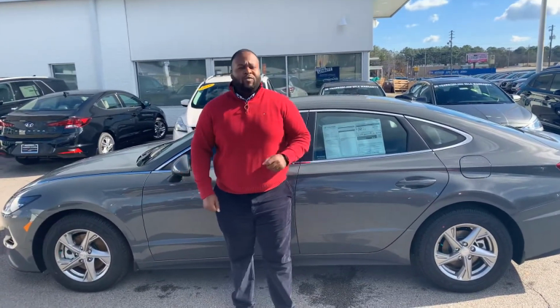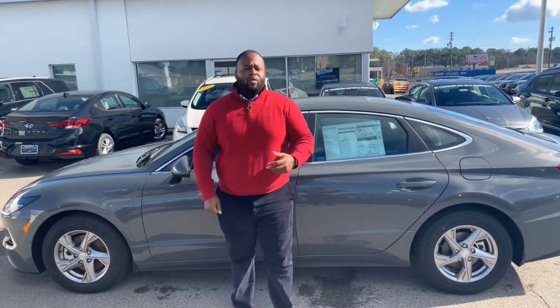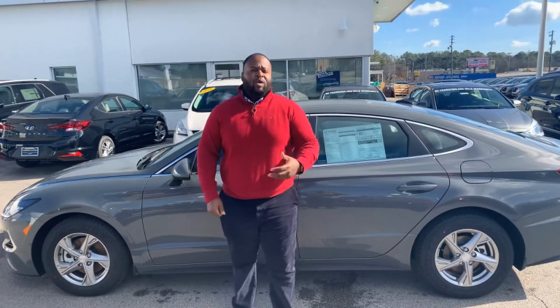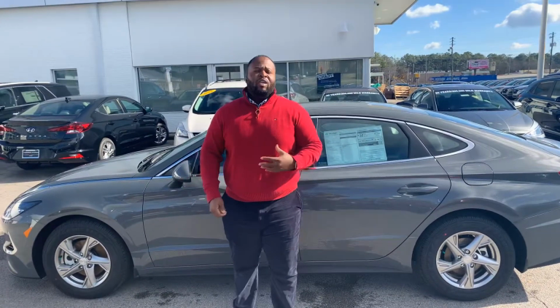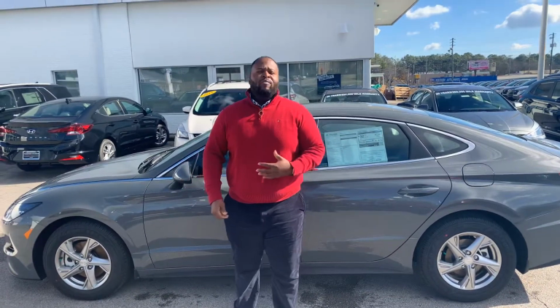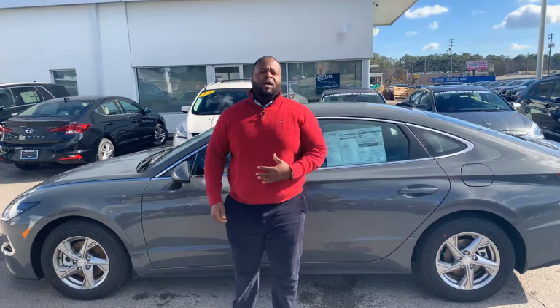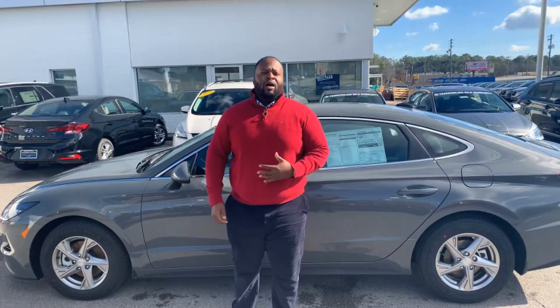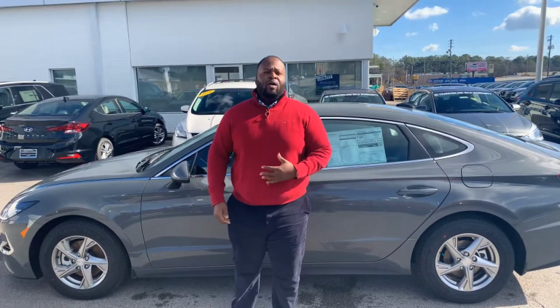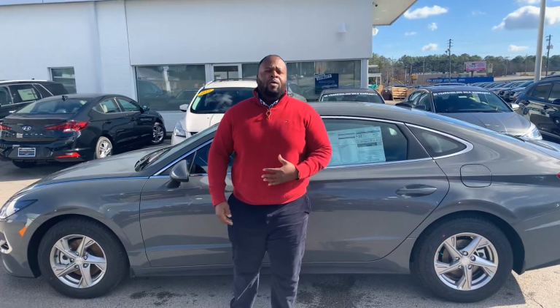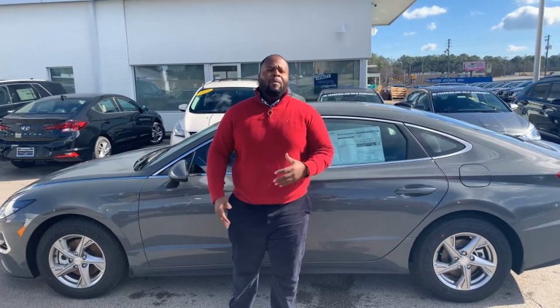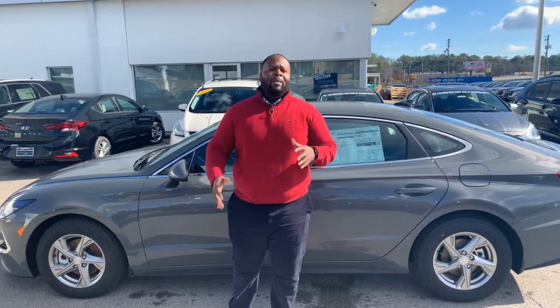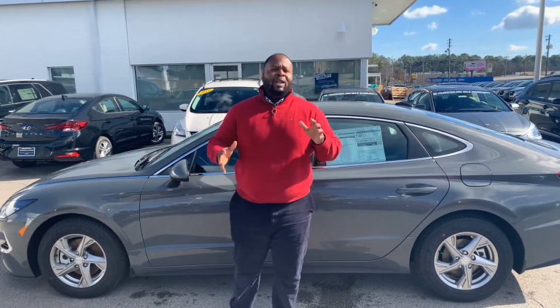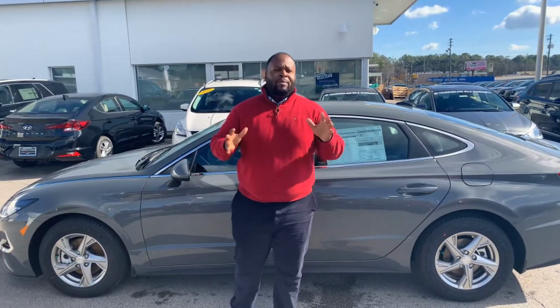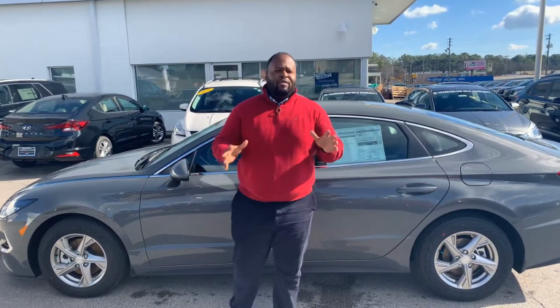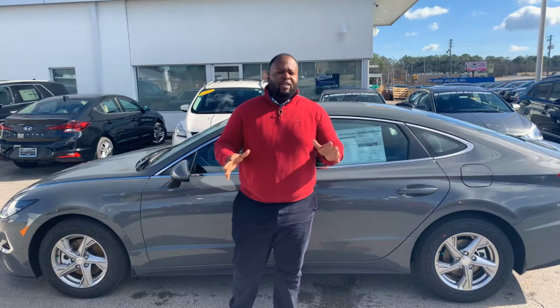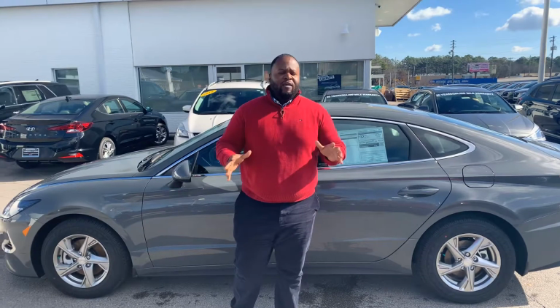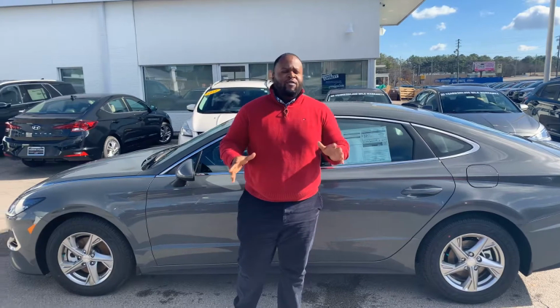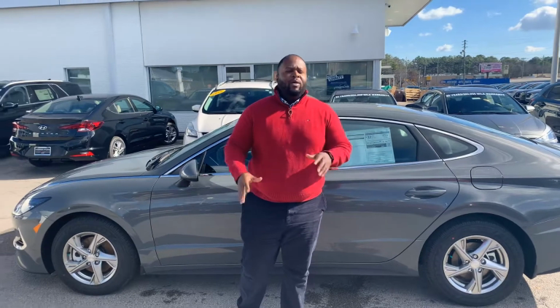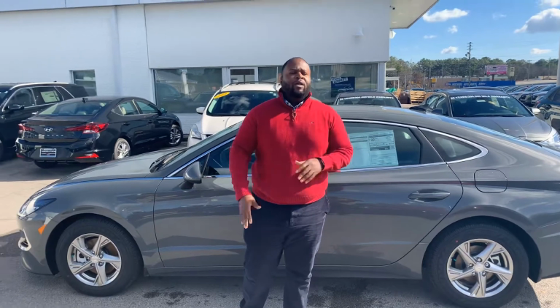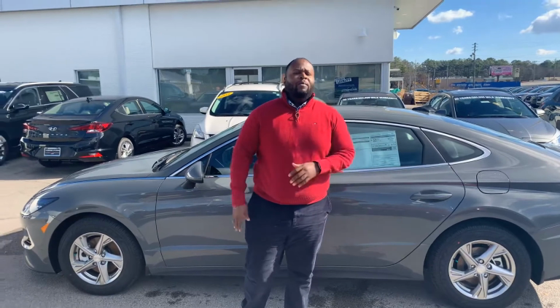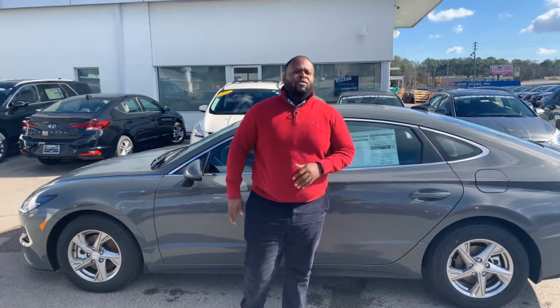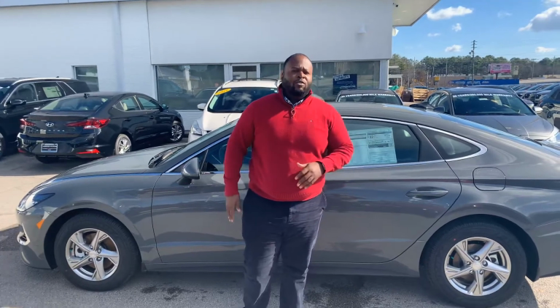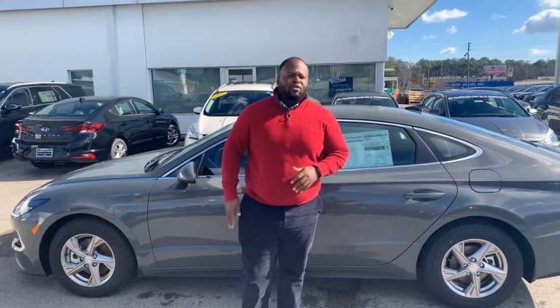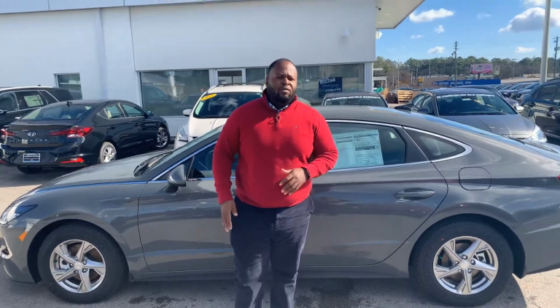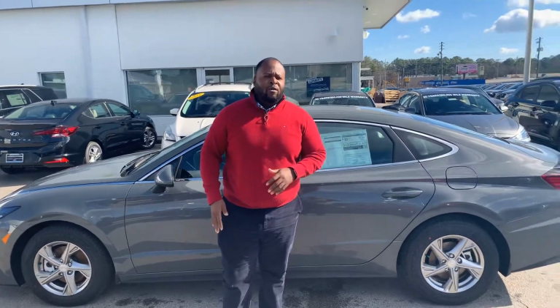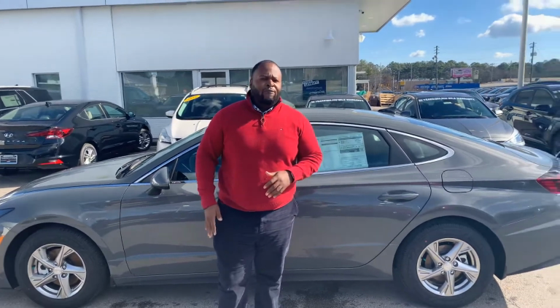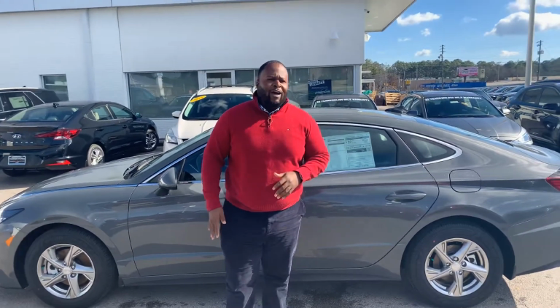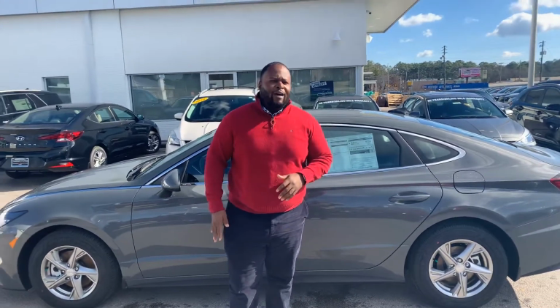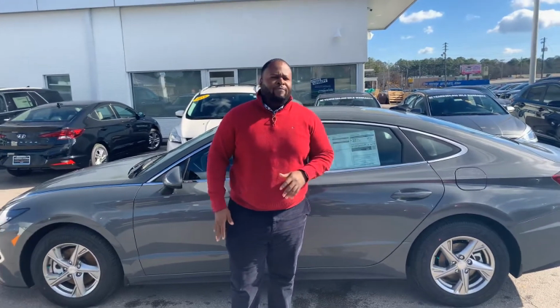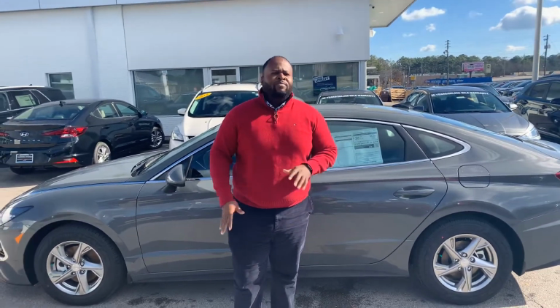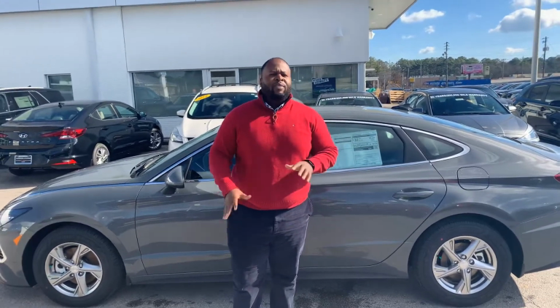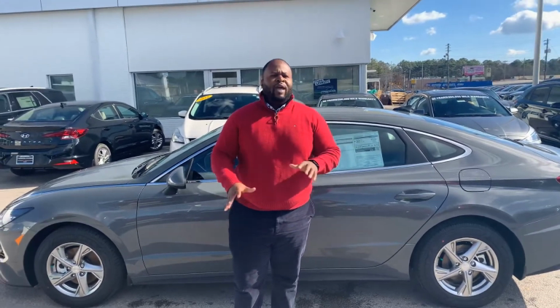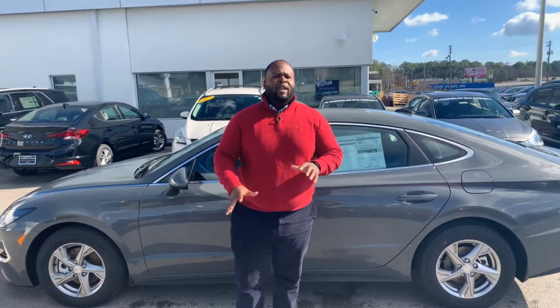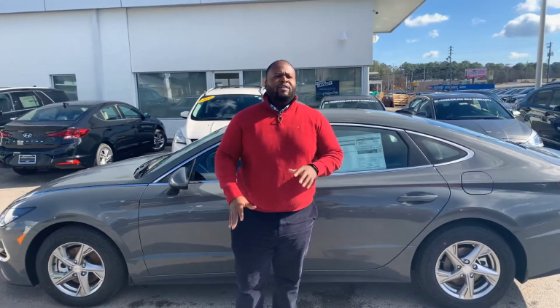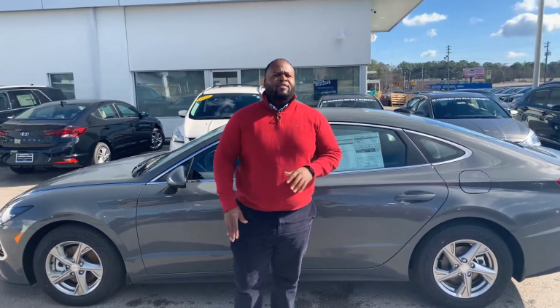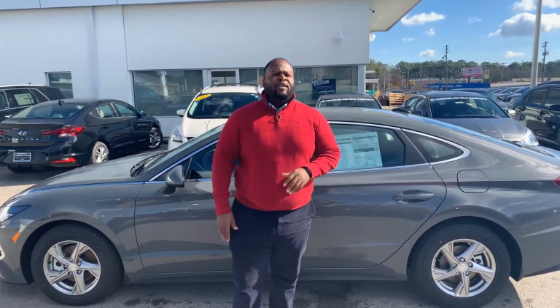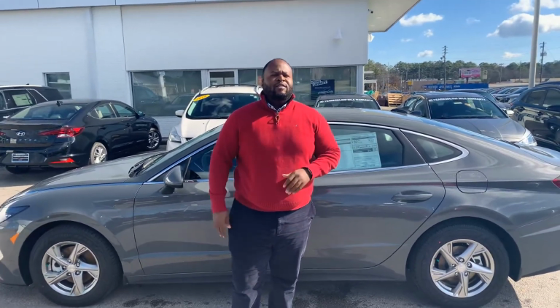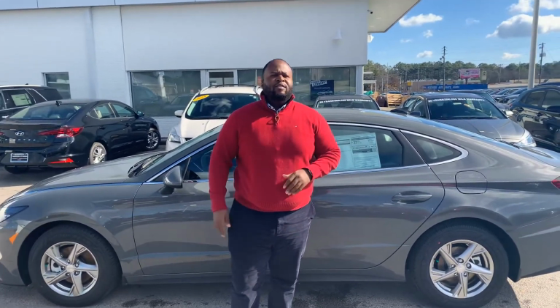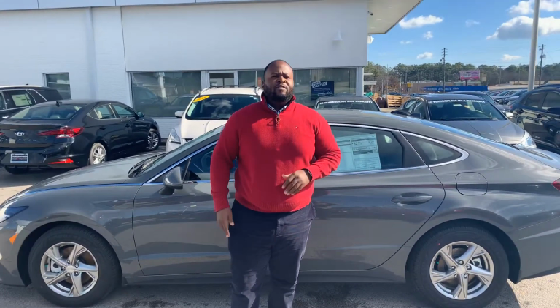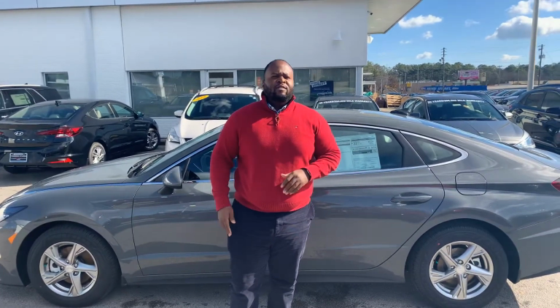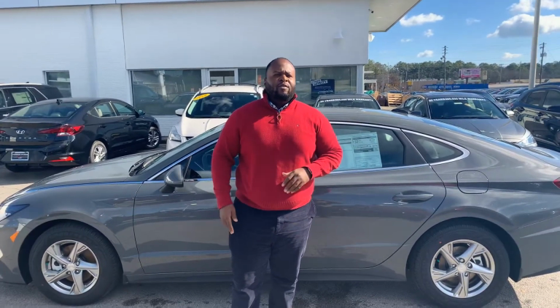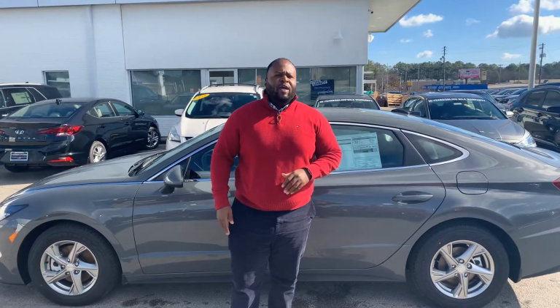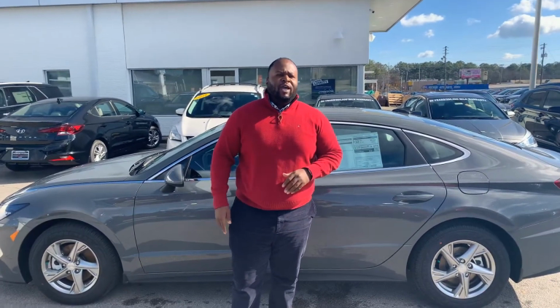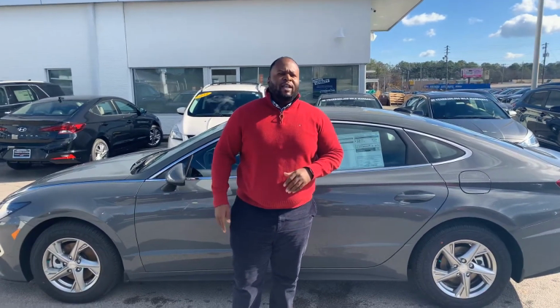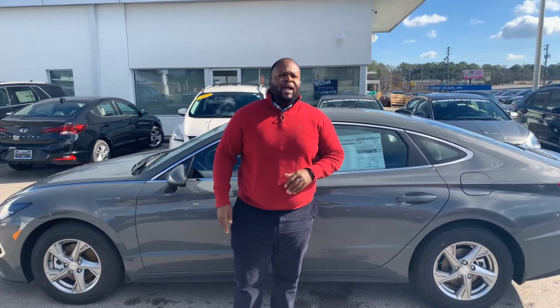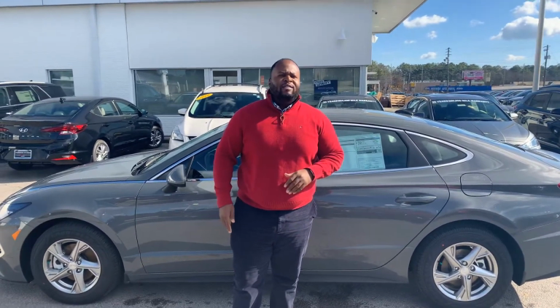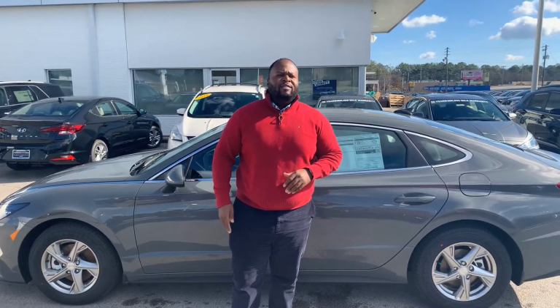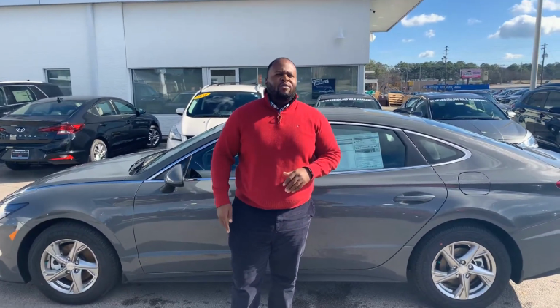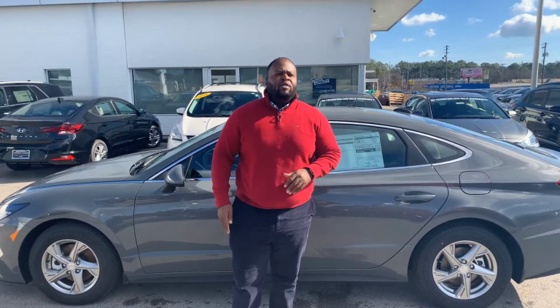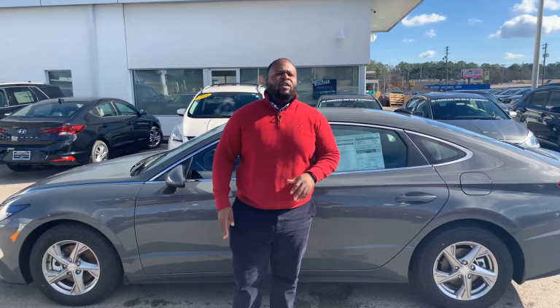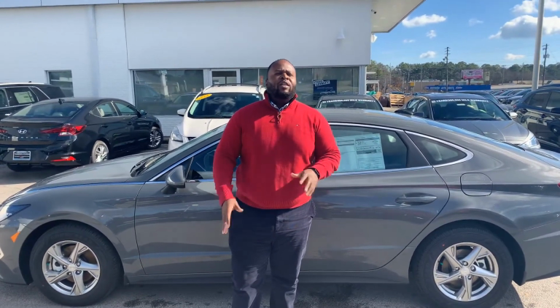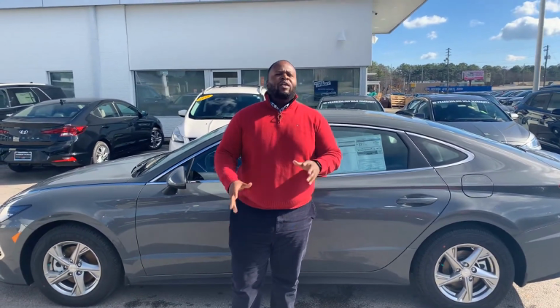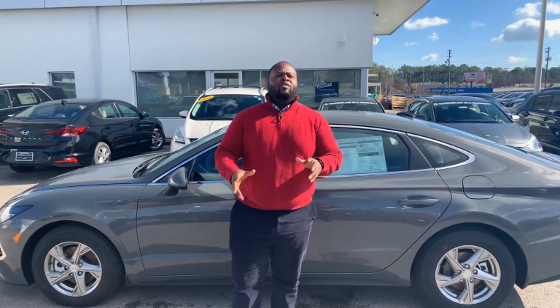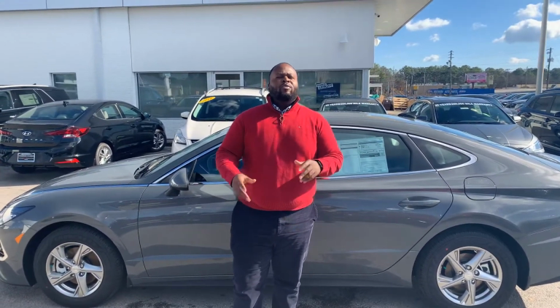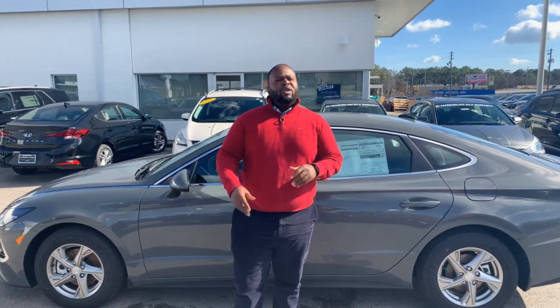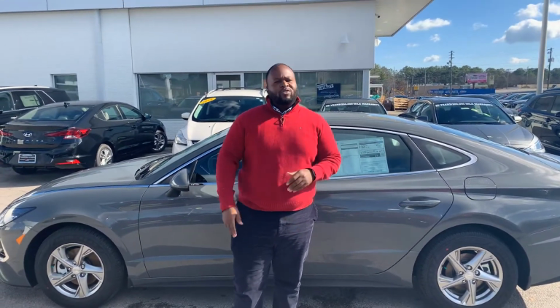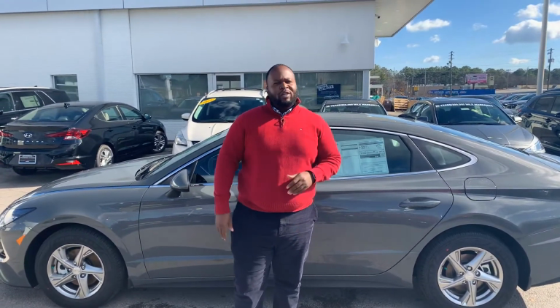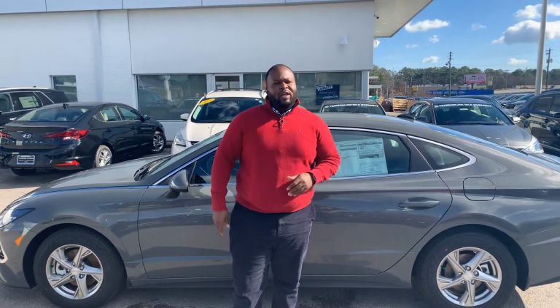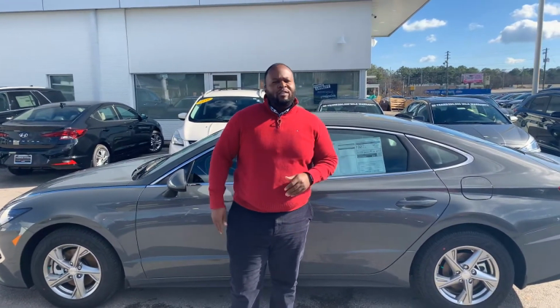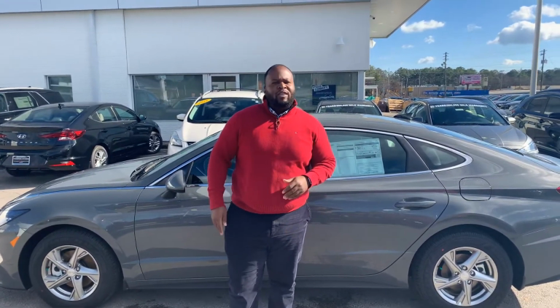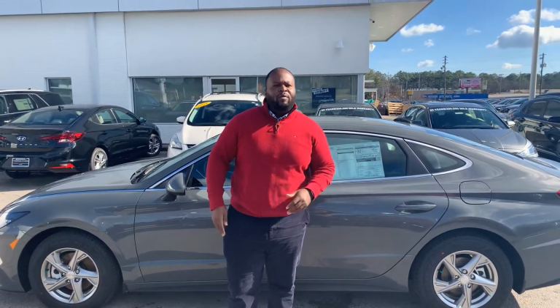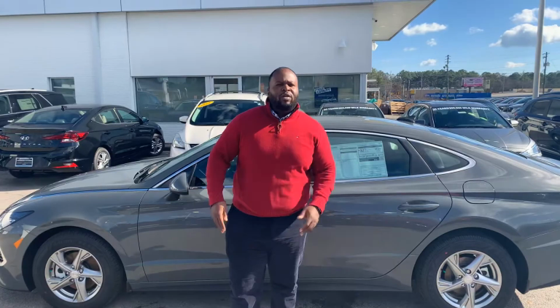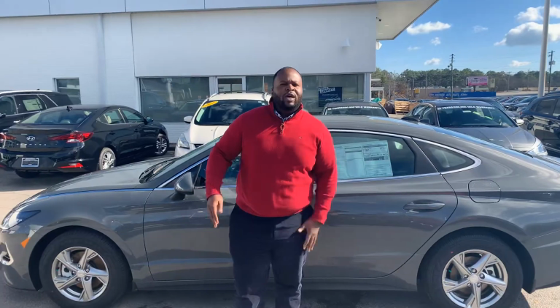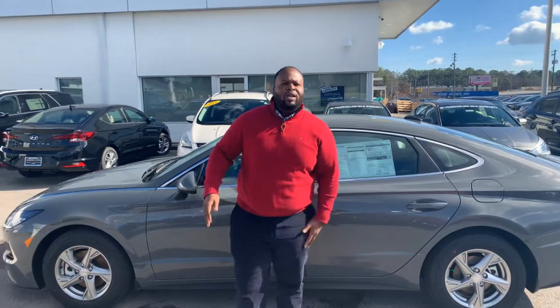So if you would, give me a call. My name is Xavier, my number is 205-886-0890. You're going to love the way you're treated here at Tamron Hyundai.